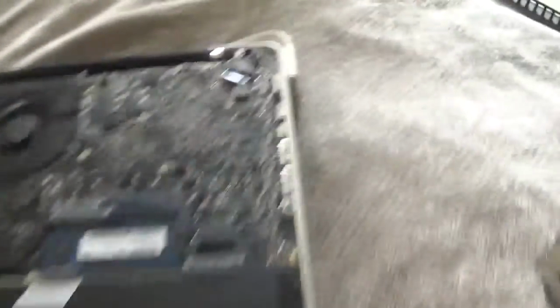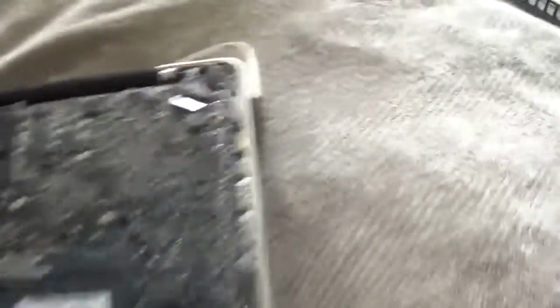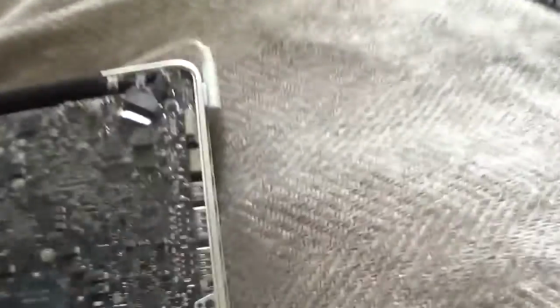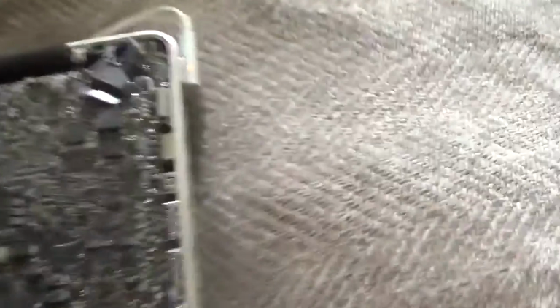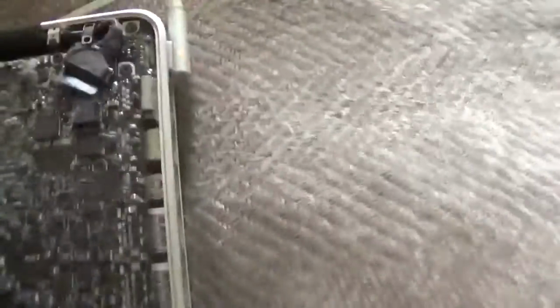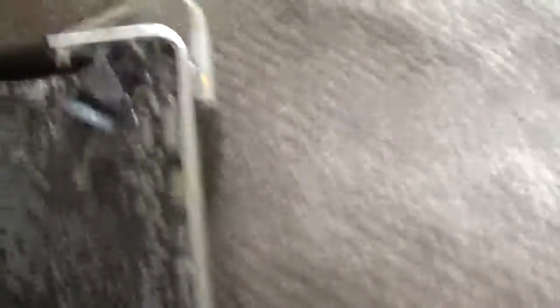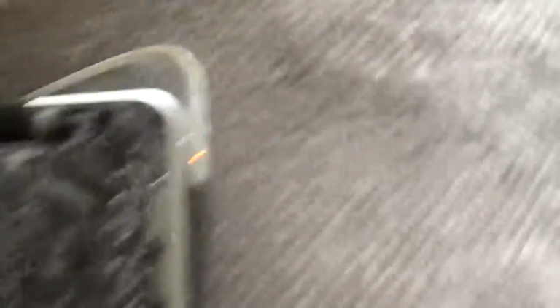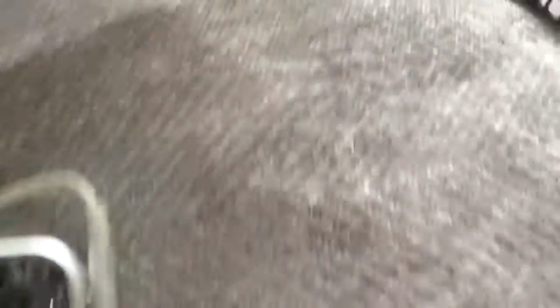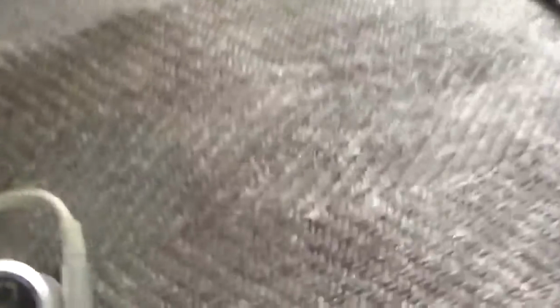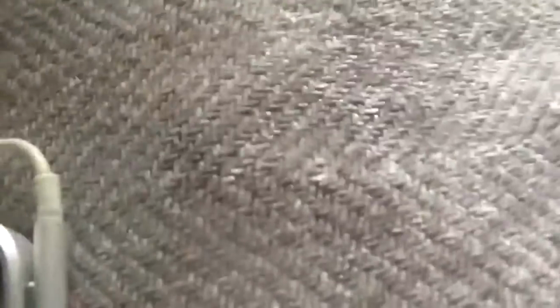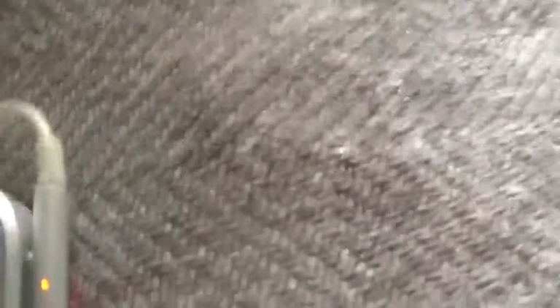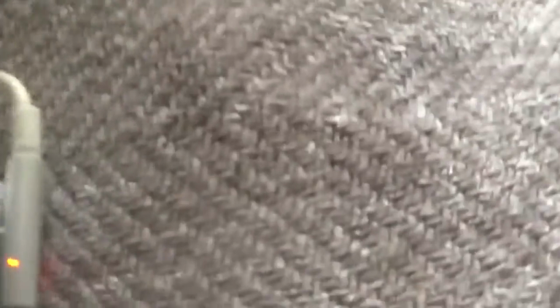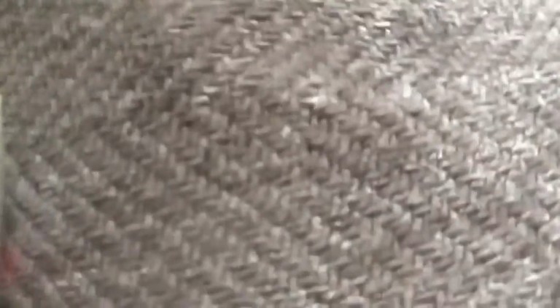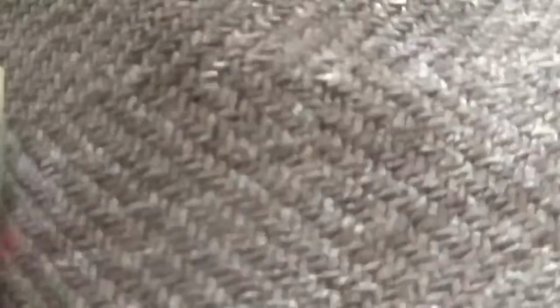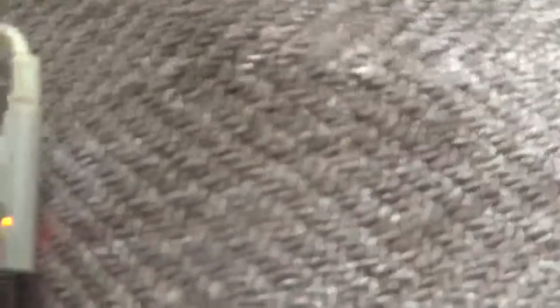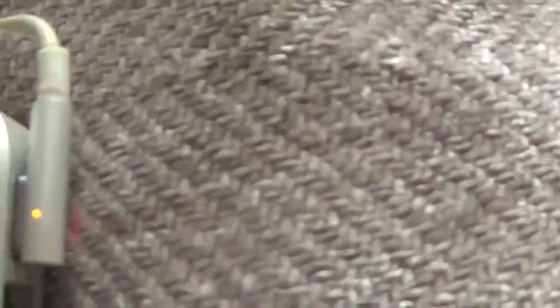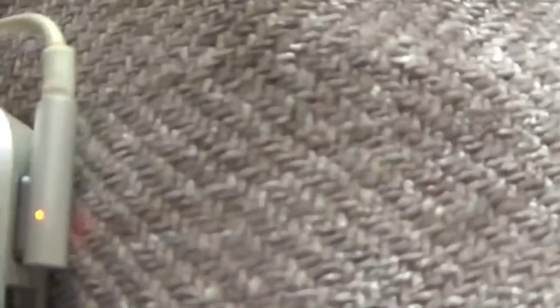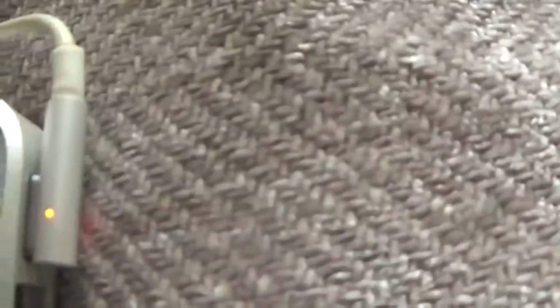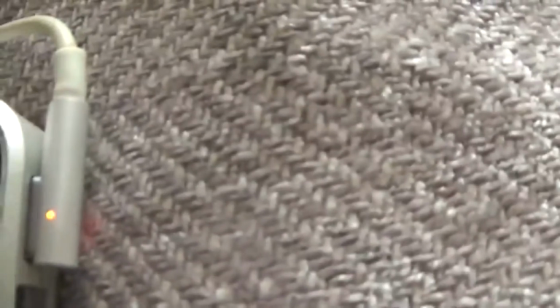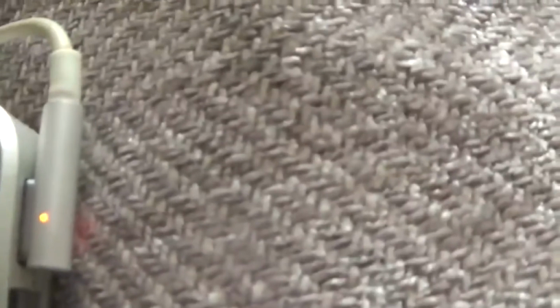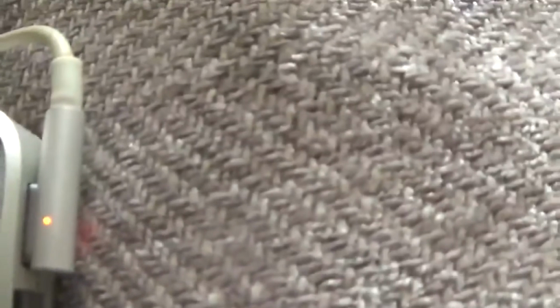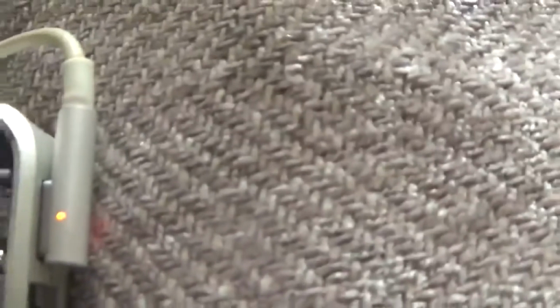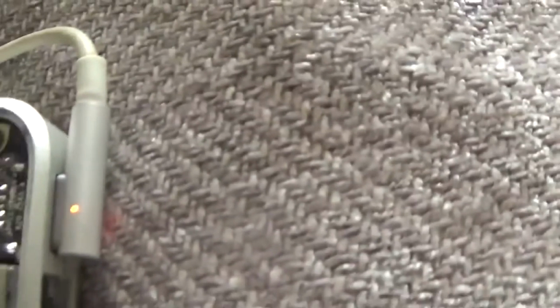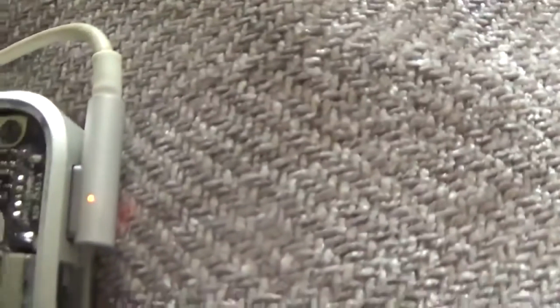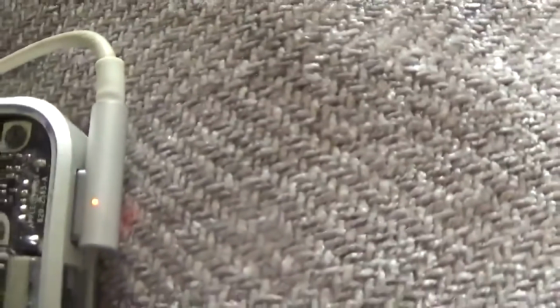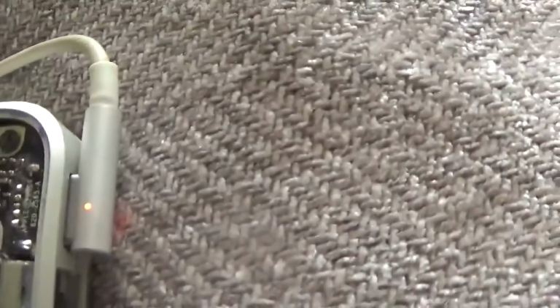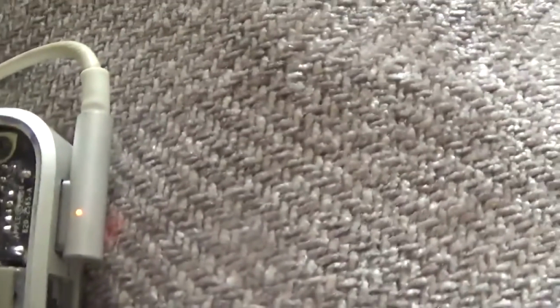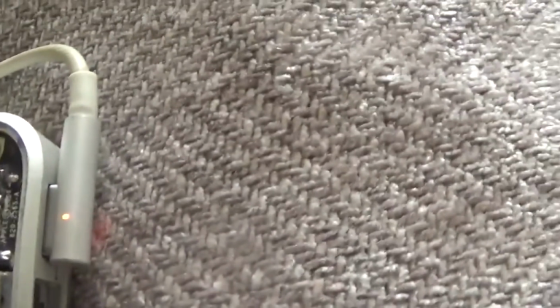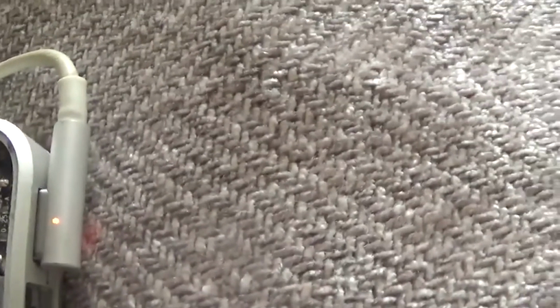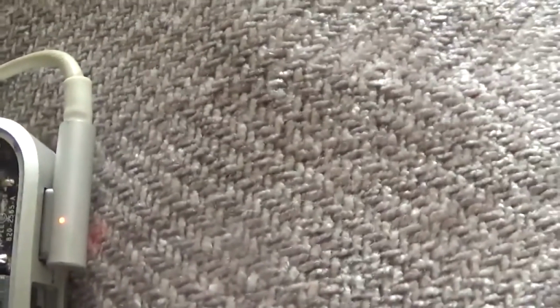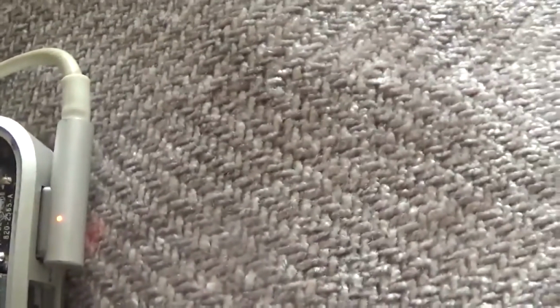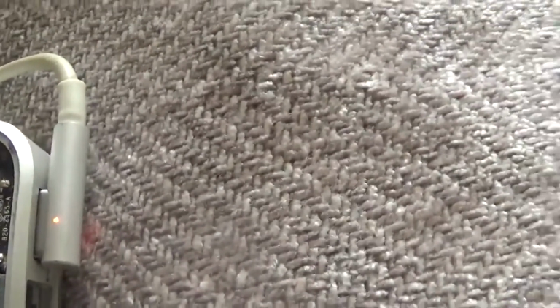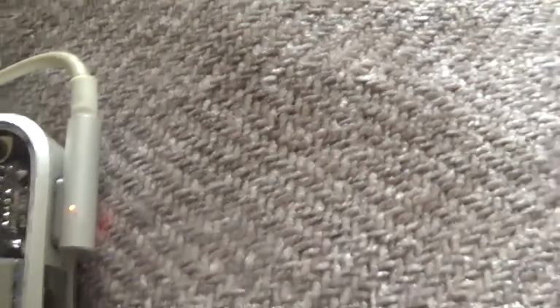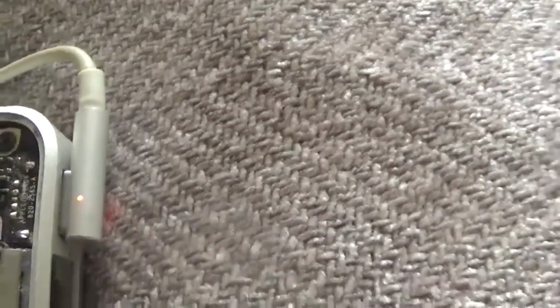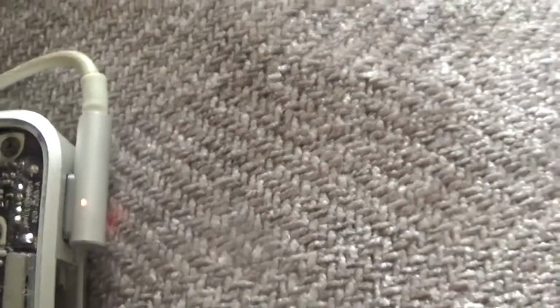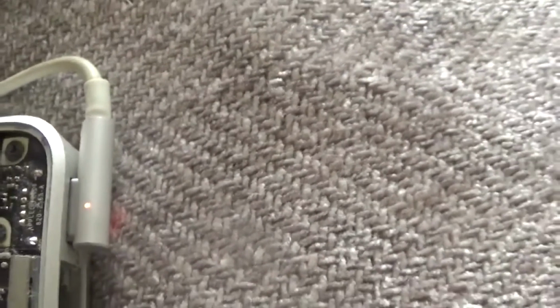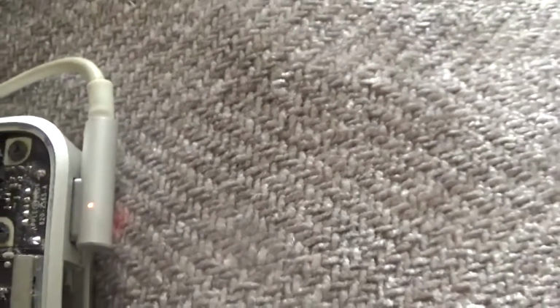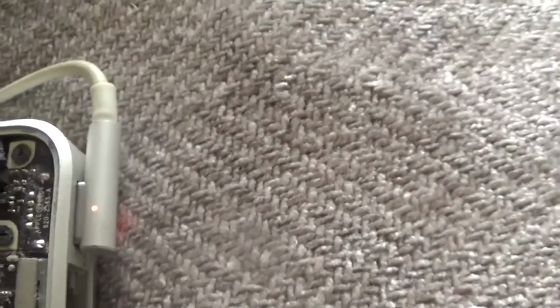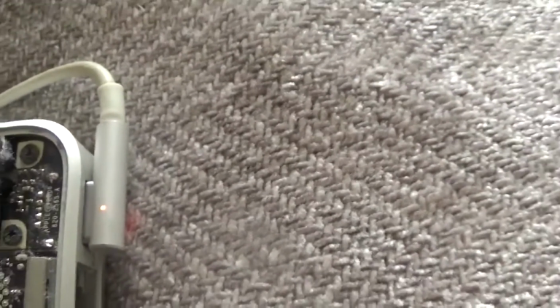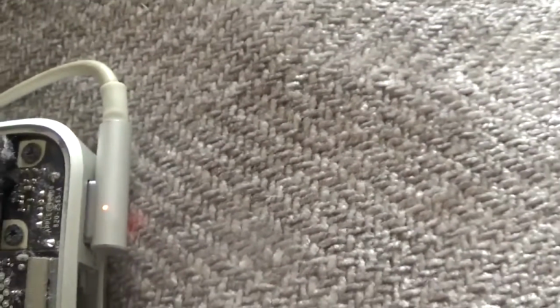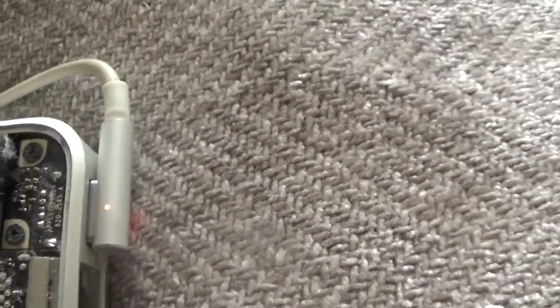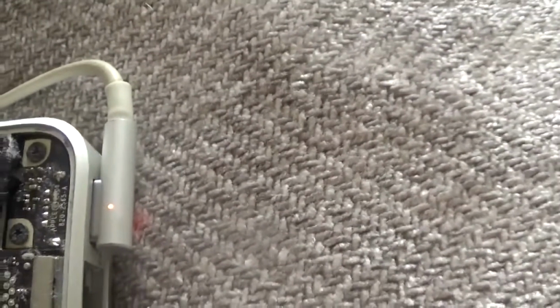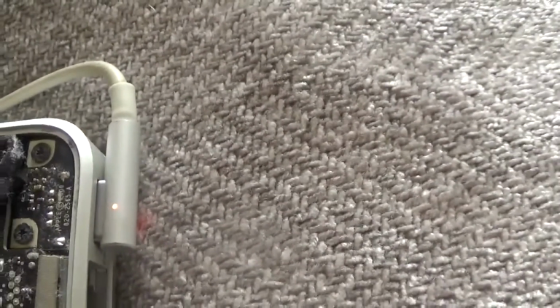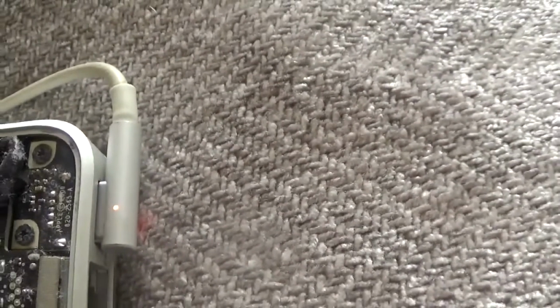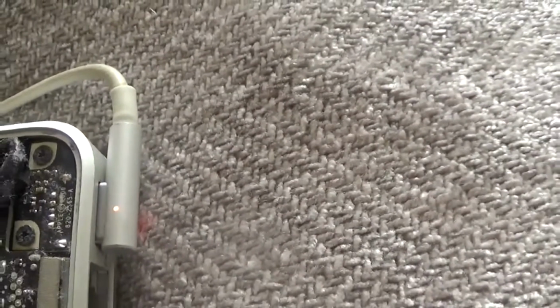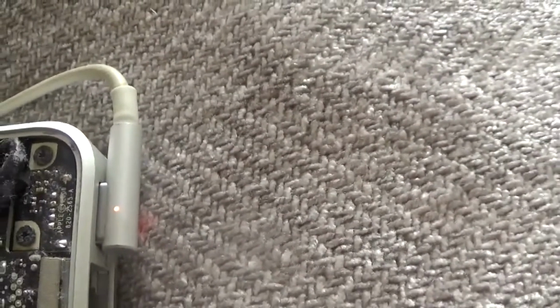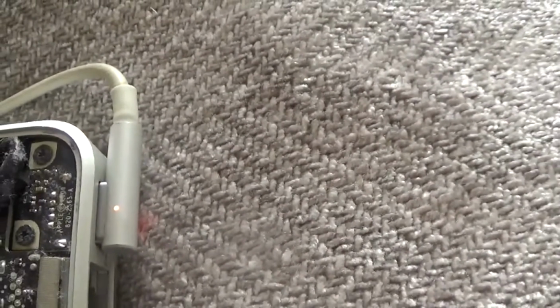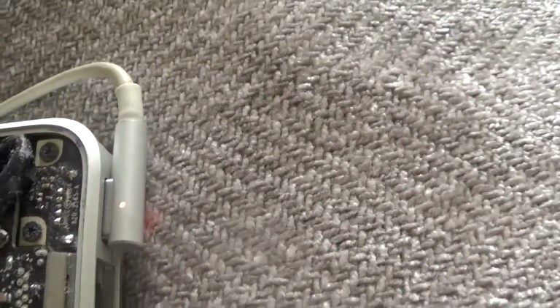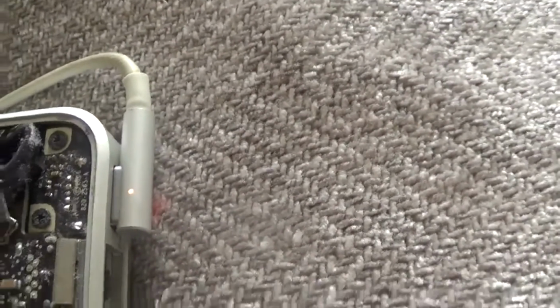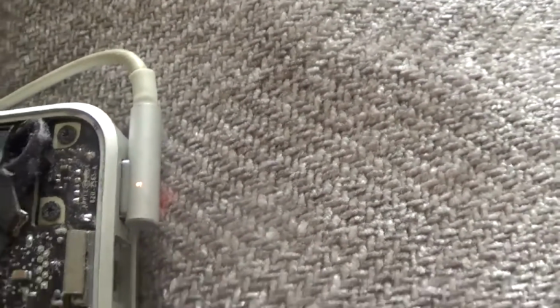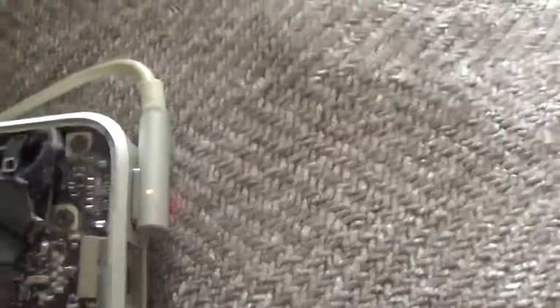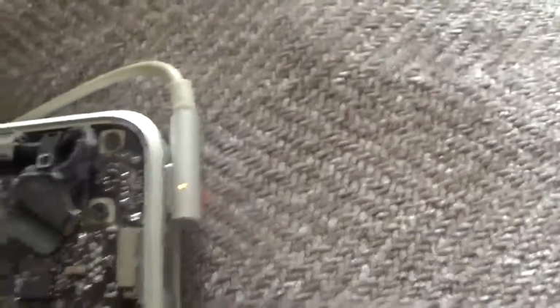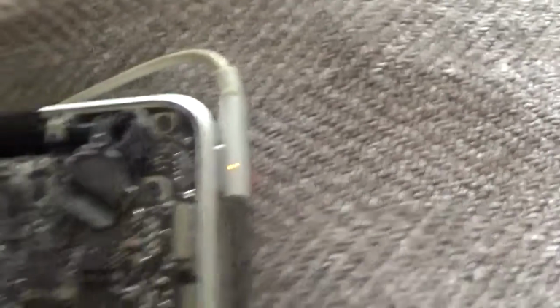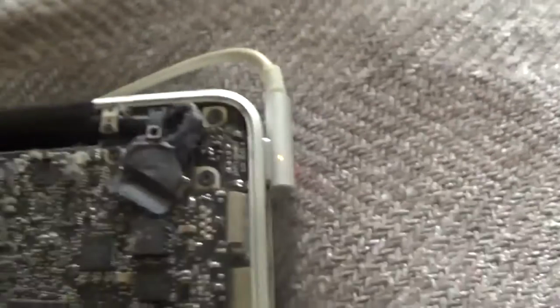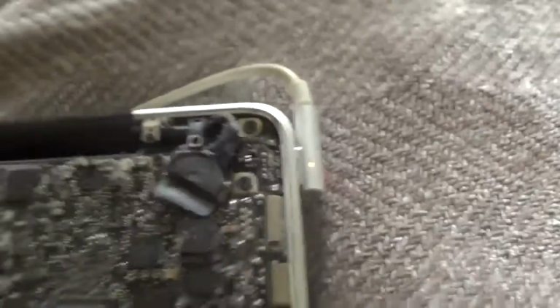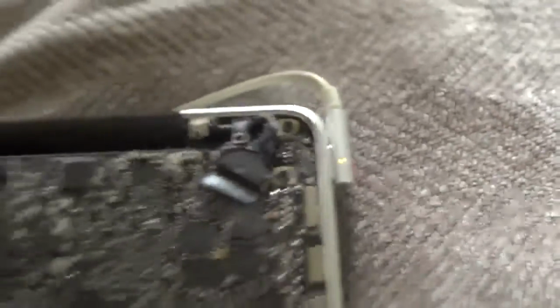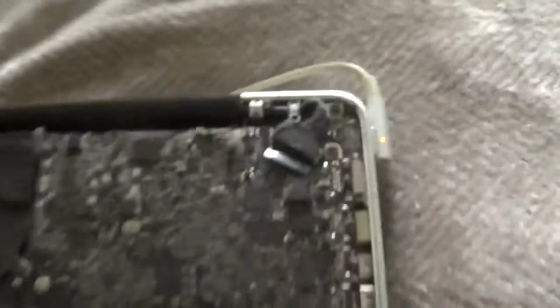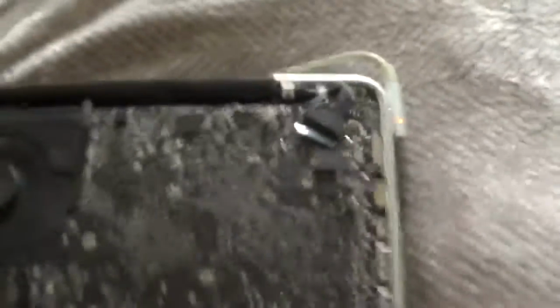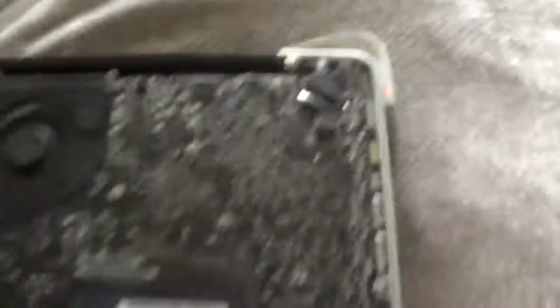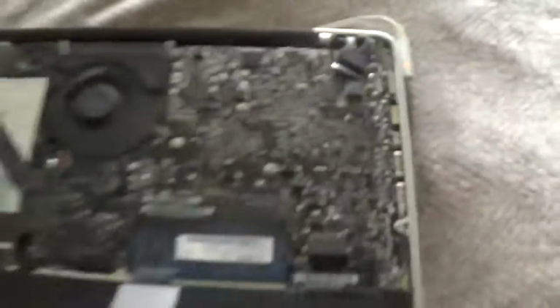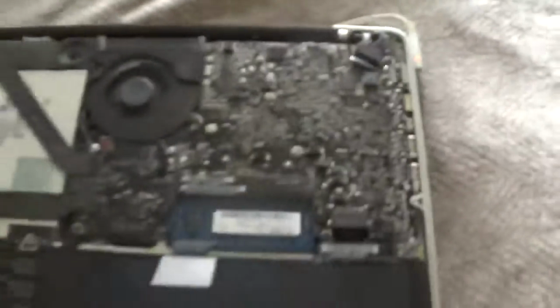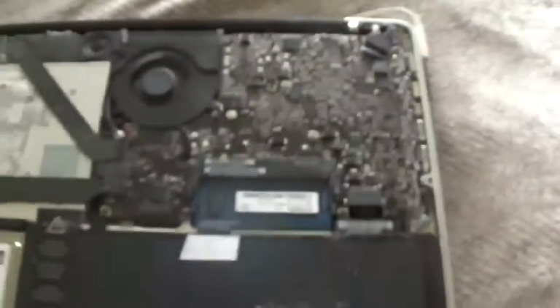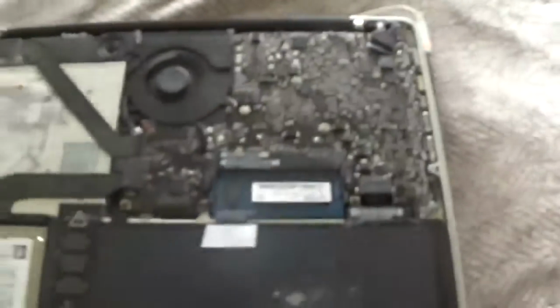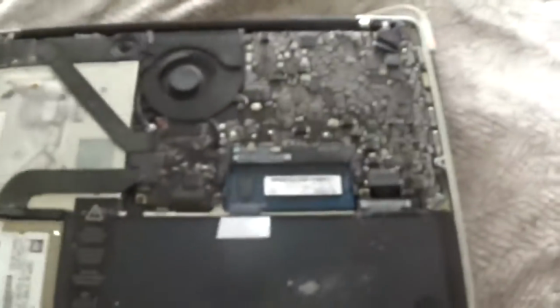It just cut out and this started flicking orange. It's actually fixed now but I just want to show you how I've done it because I couldn't find a good video on YouTube and it's really easy.